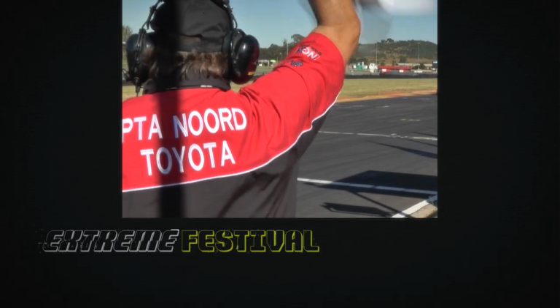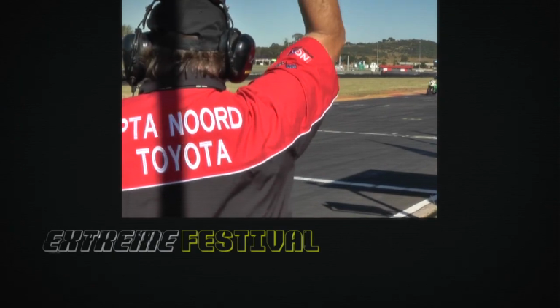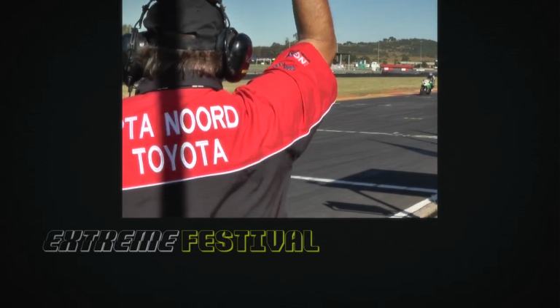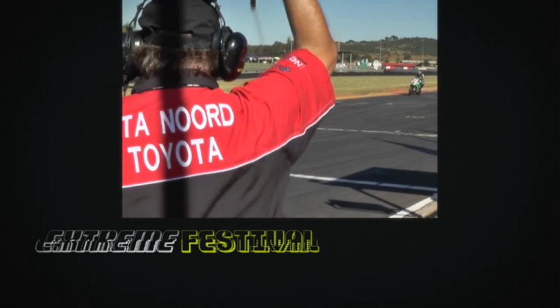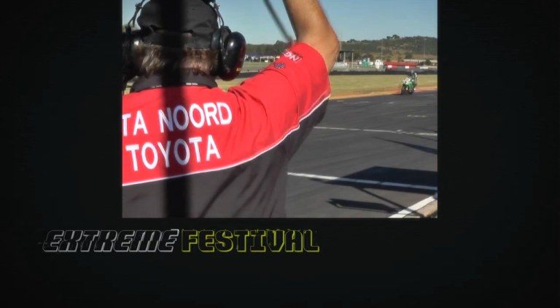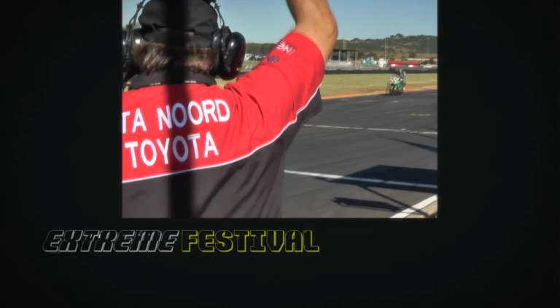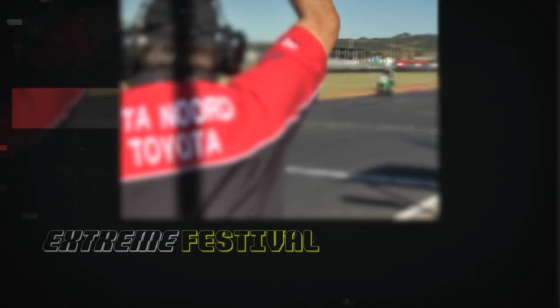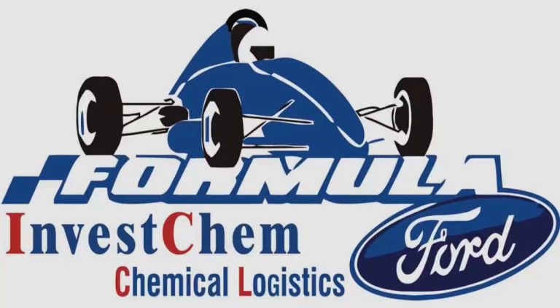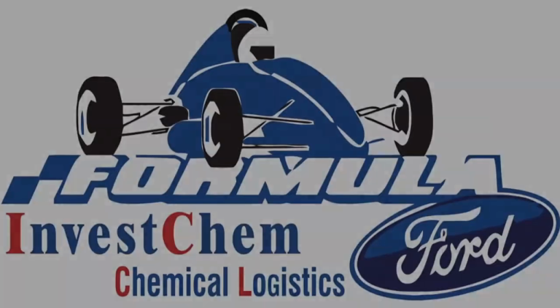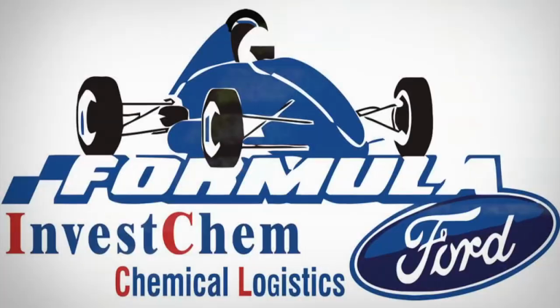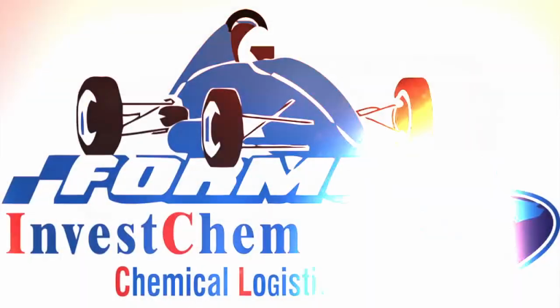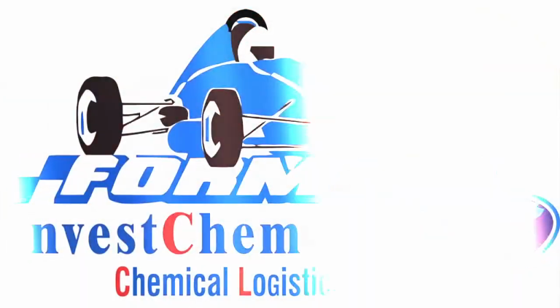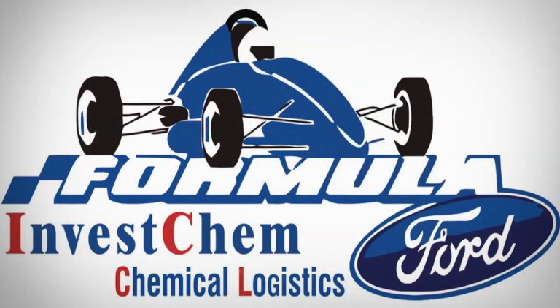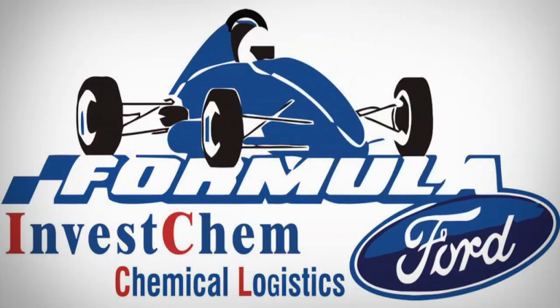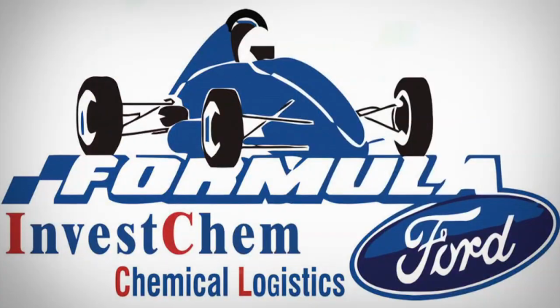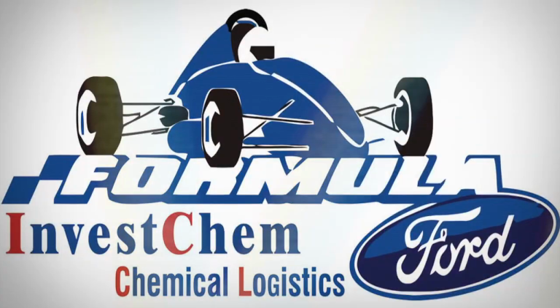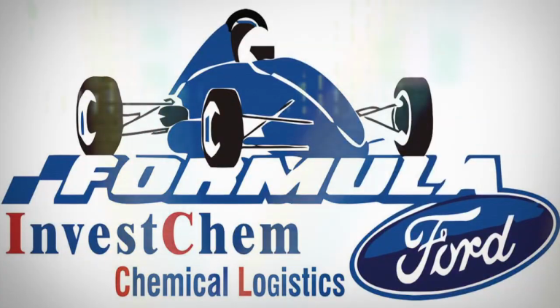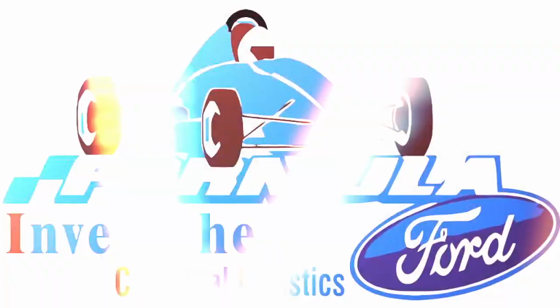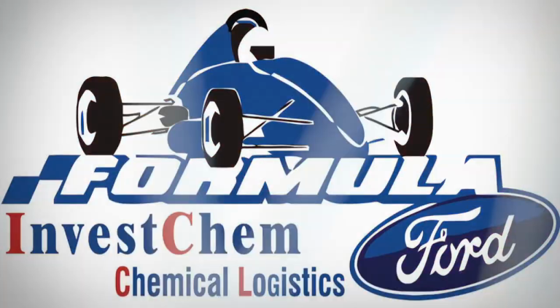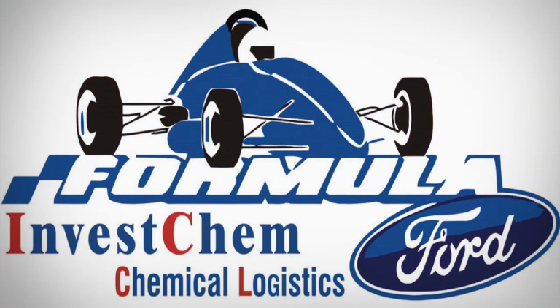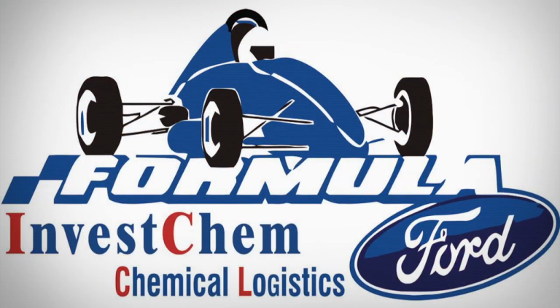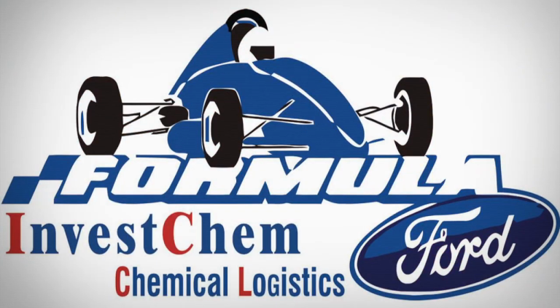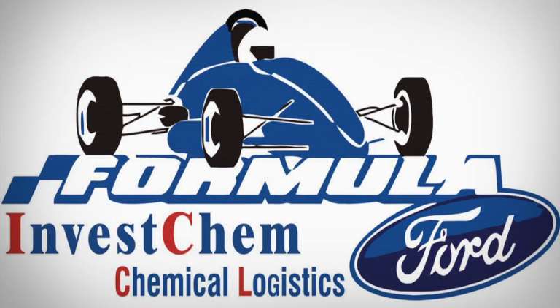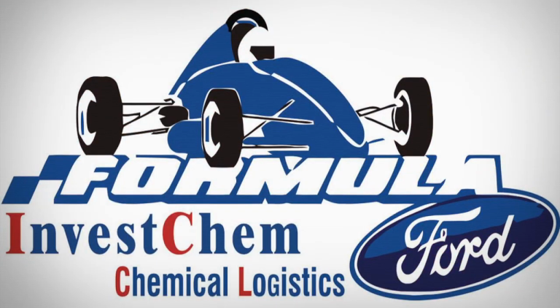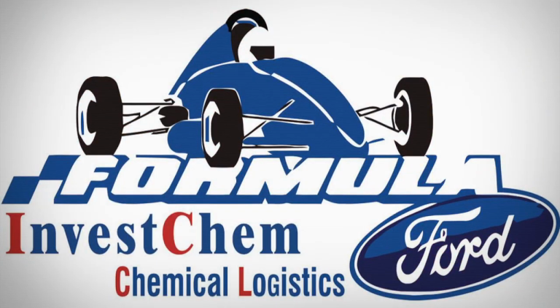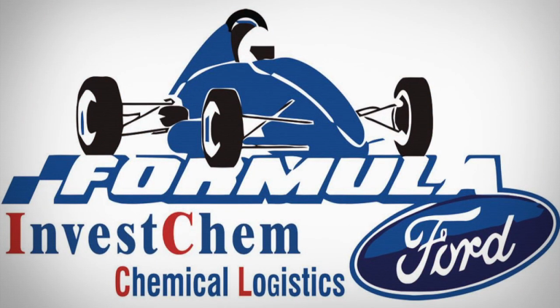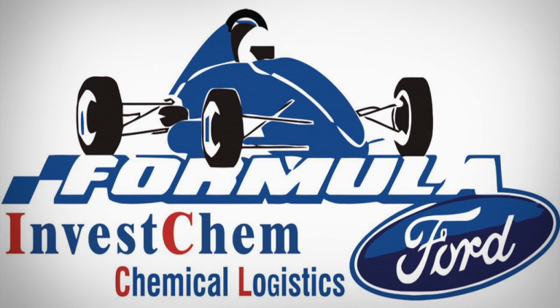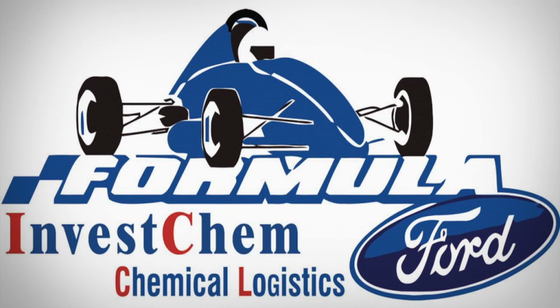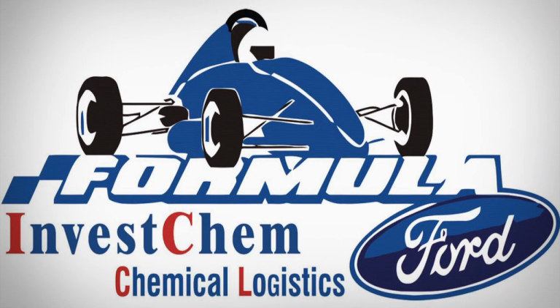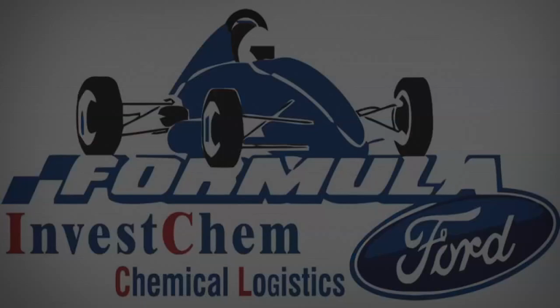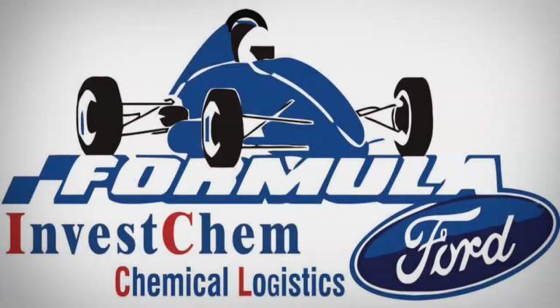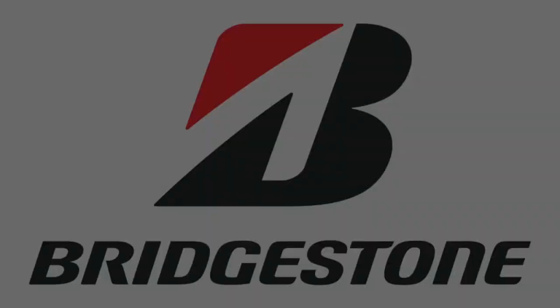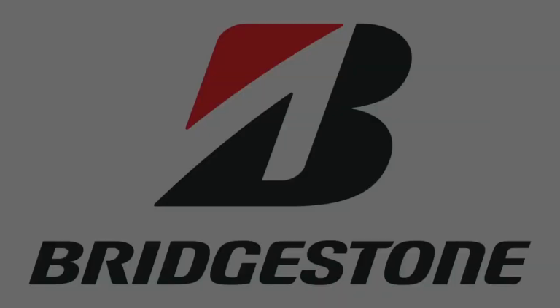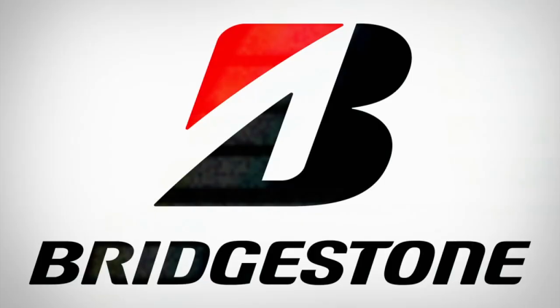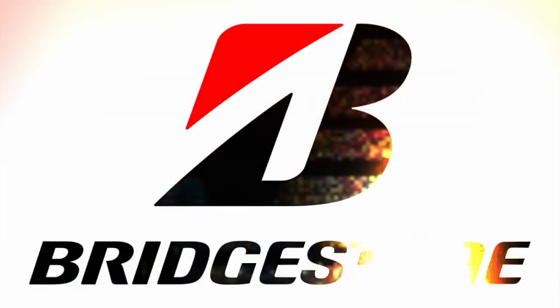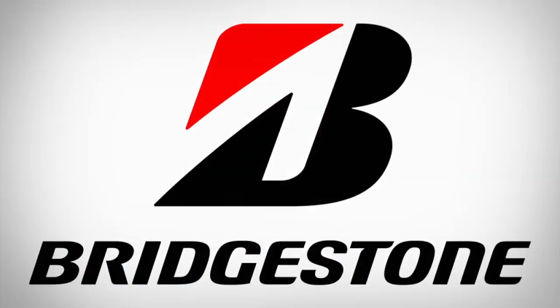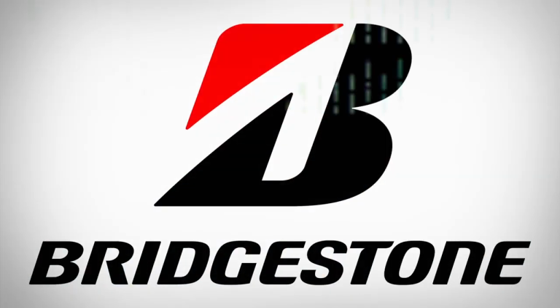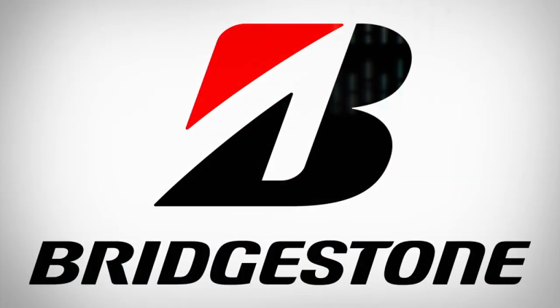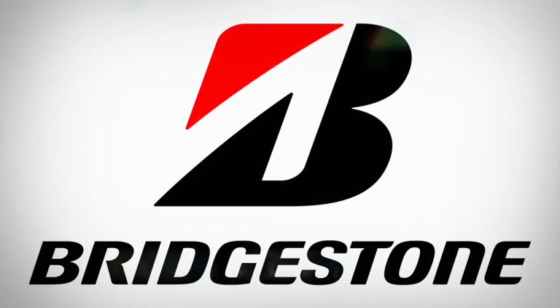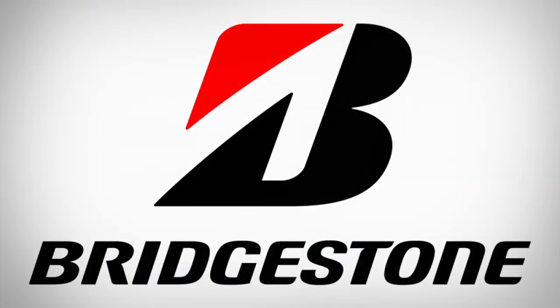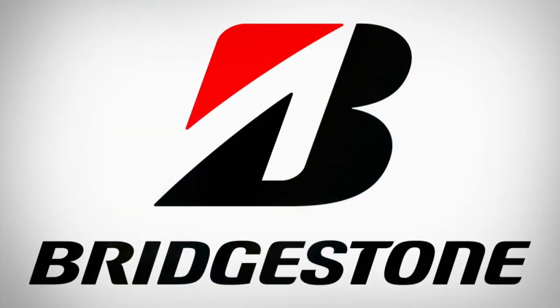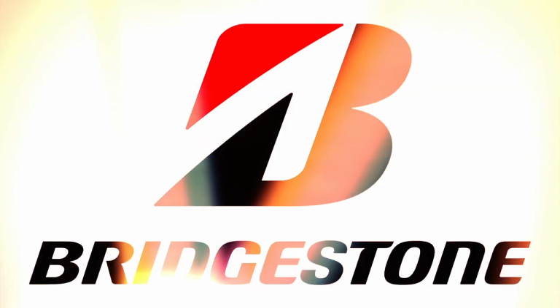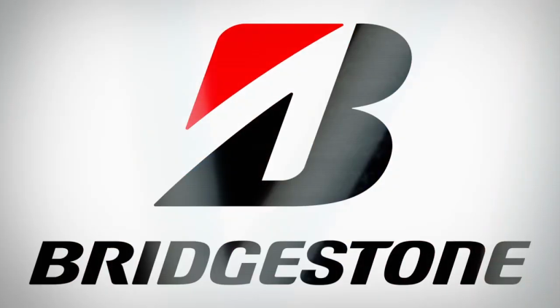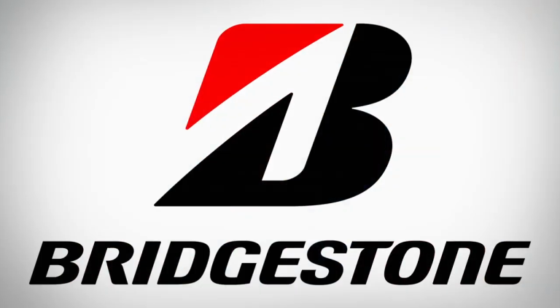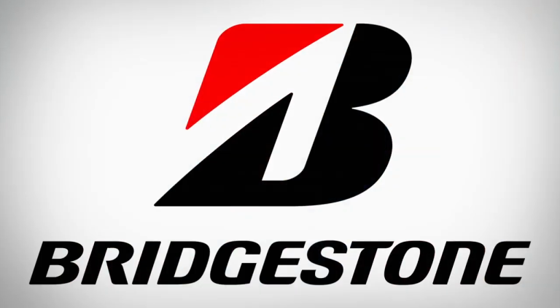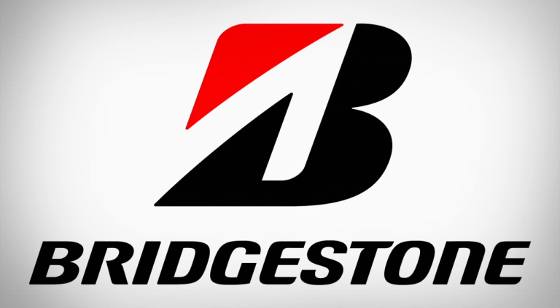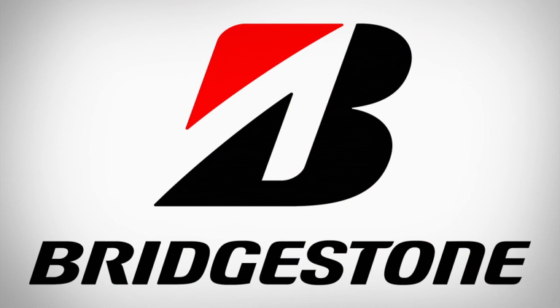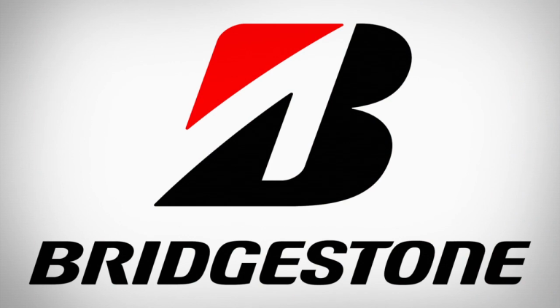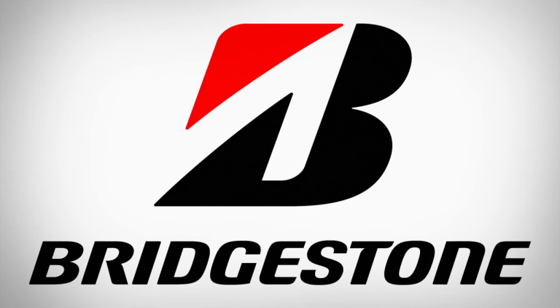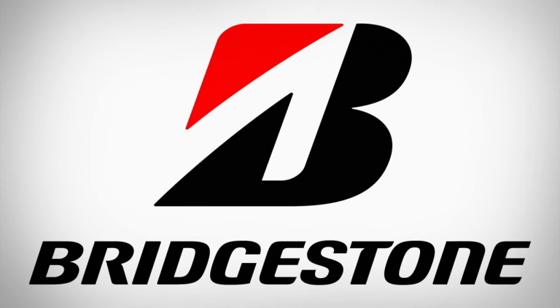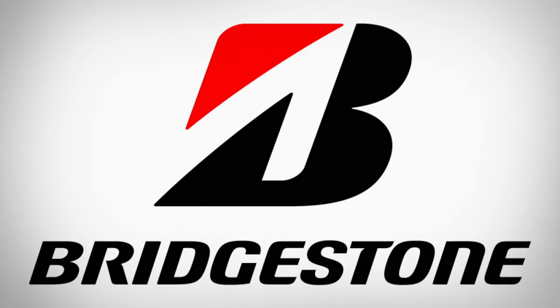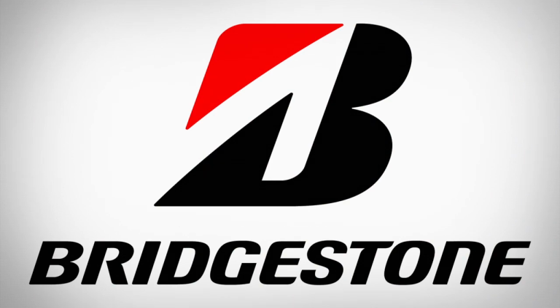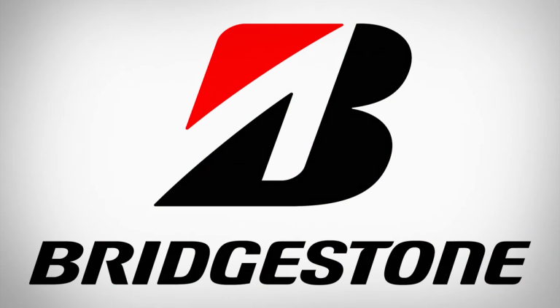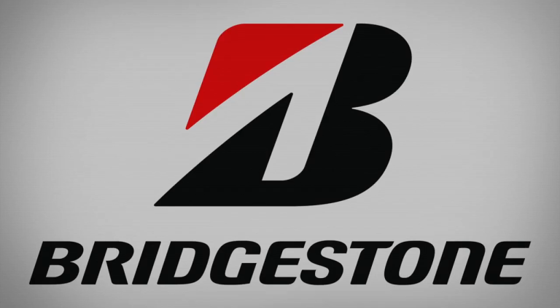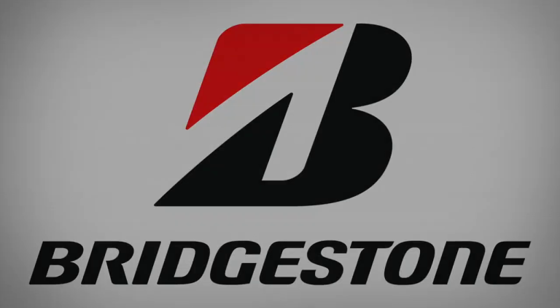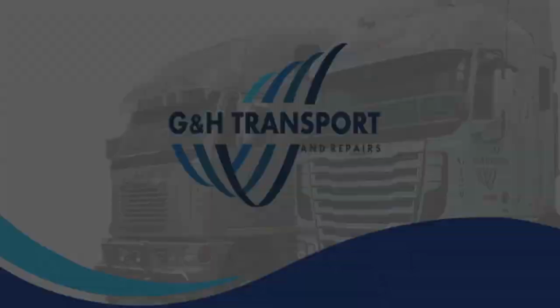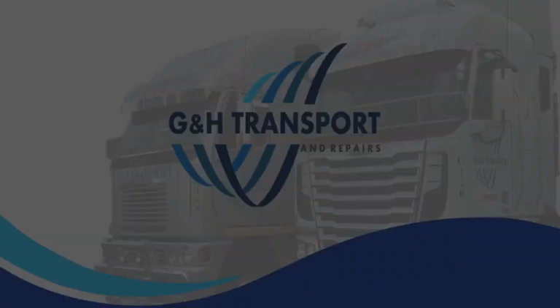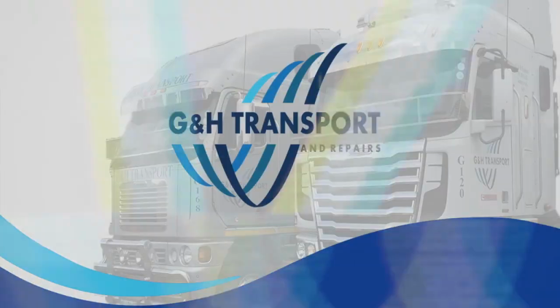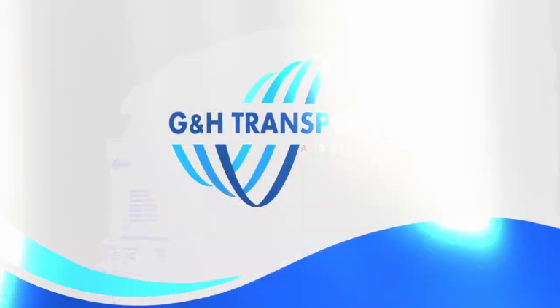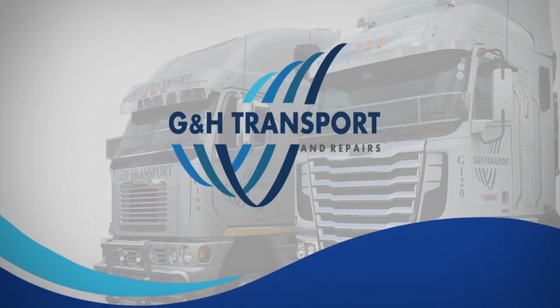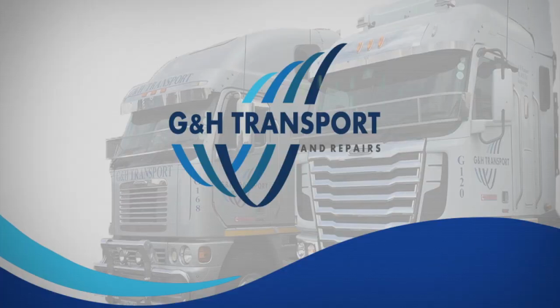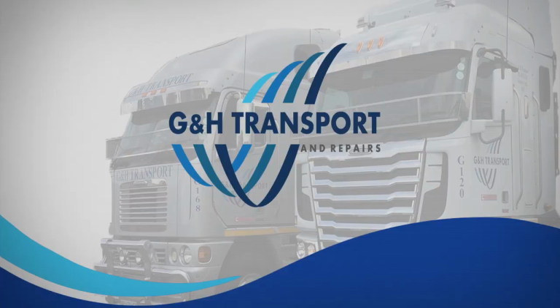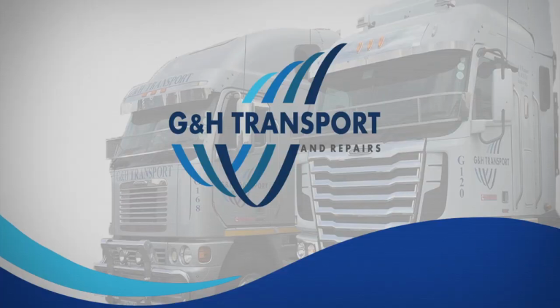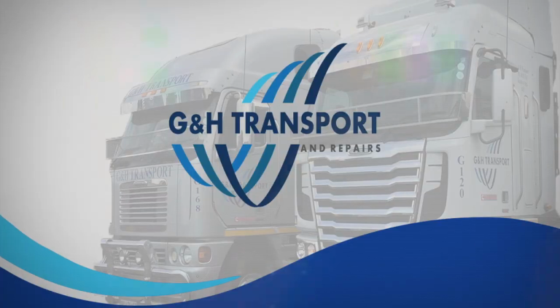All this Extreme Festival action is proudly brought to you by Inveschem Chemical Logistics, Bridgestone Tyres, and G&H Transport.